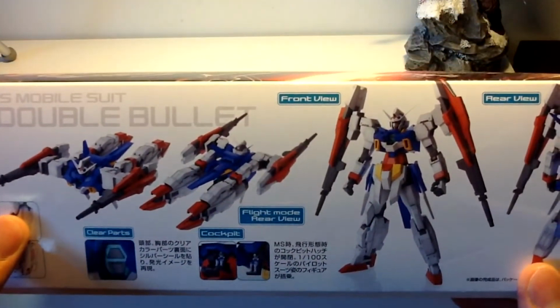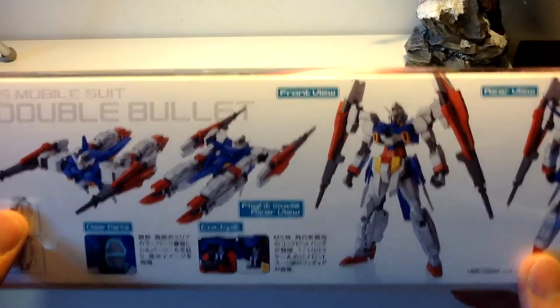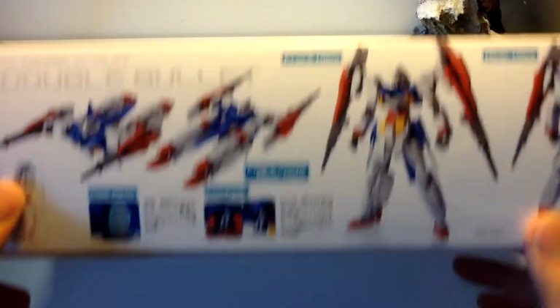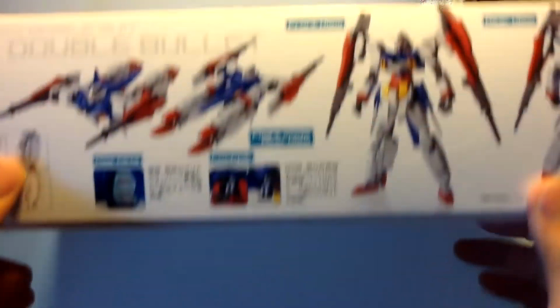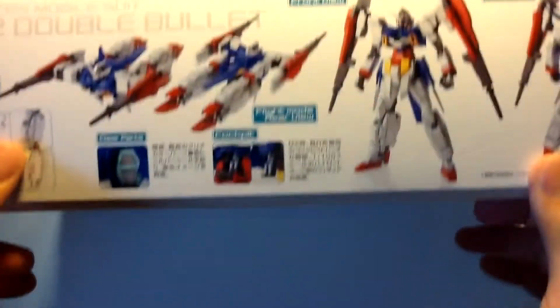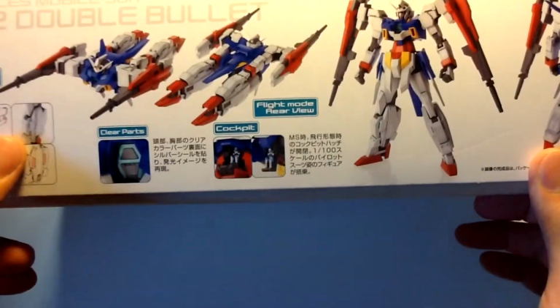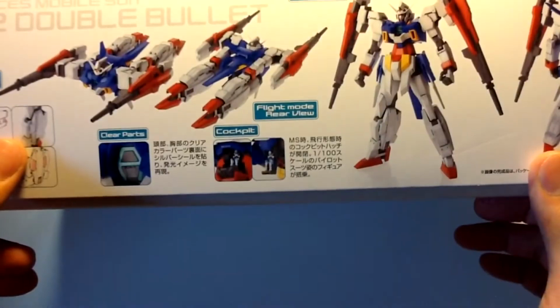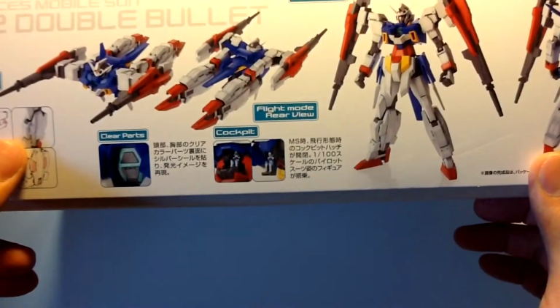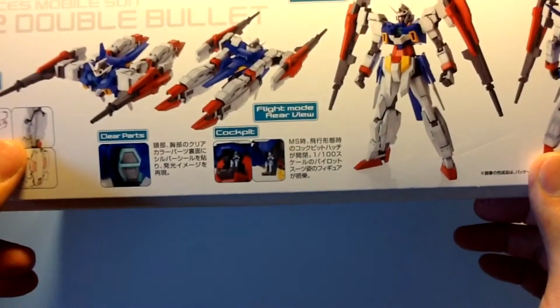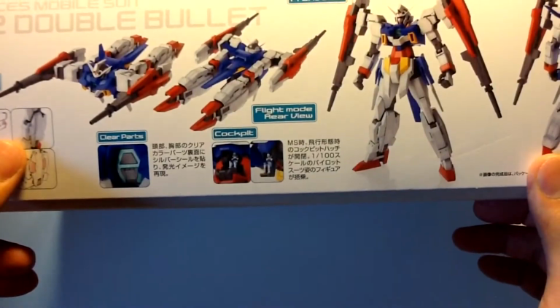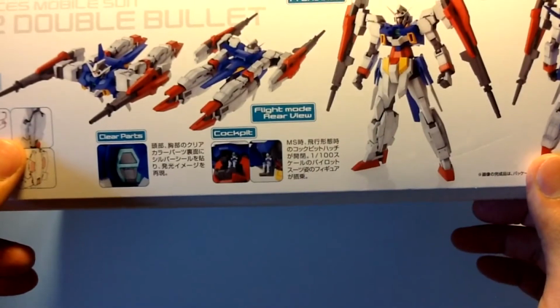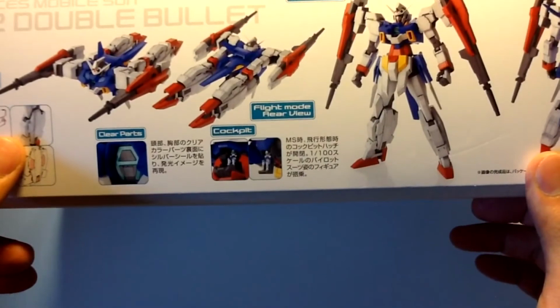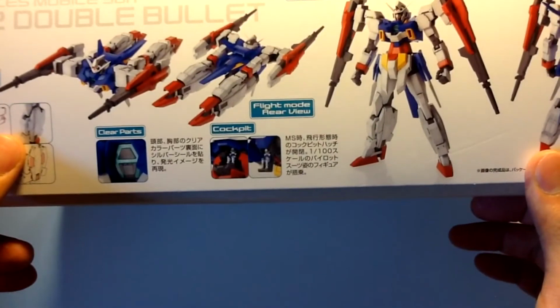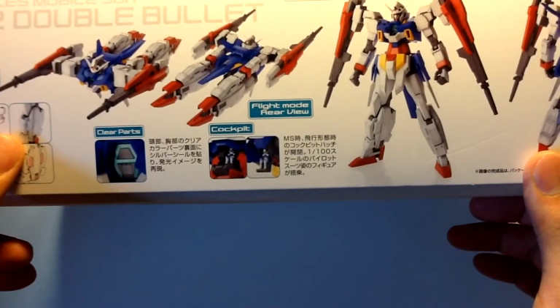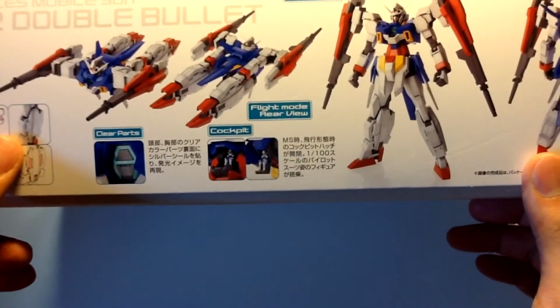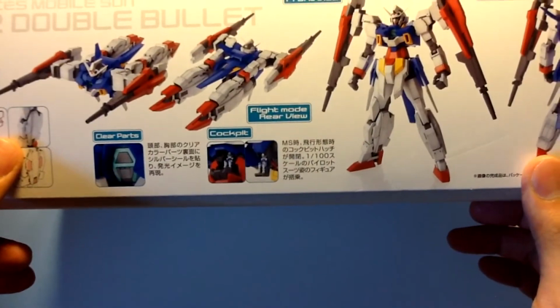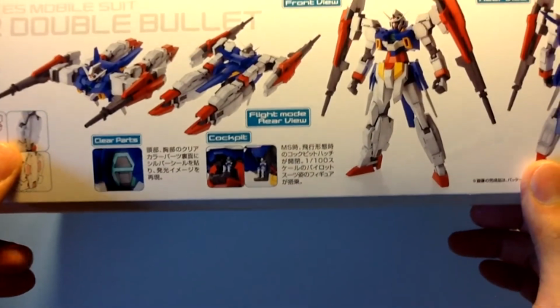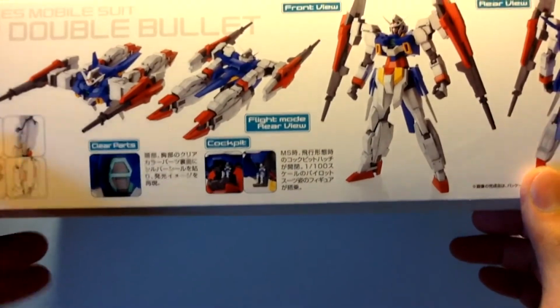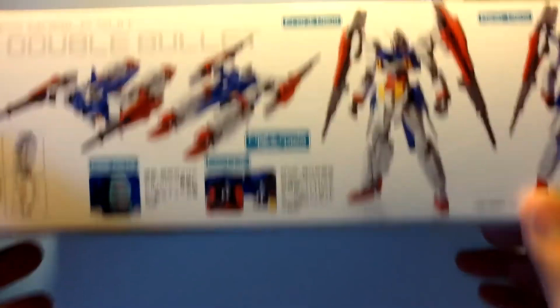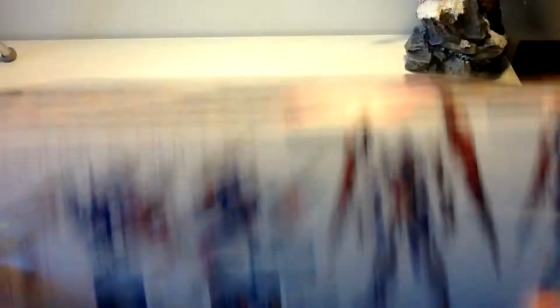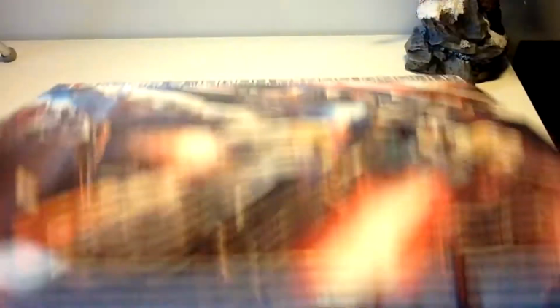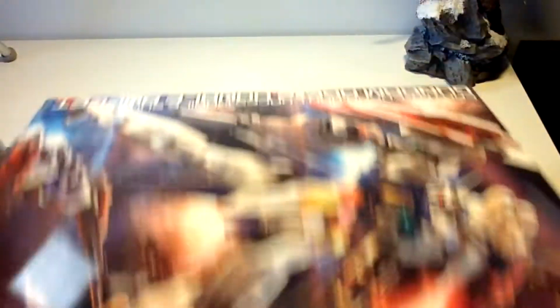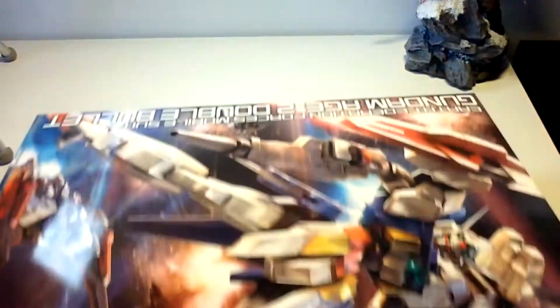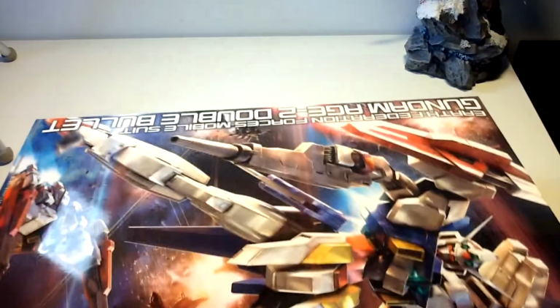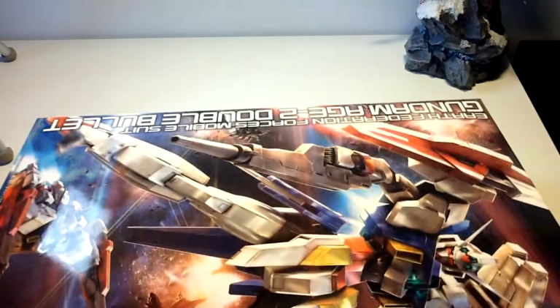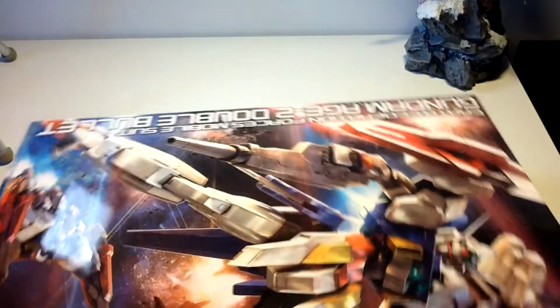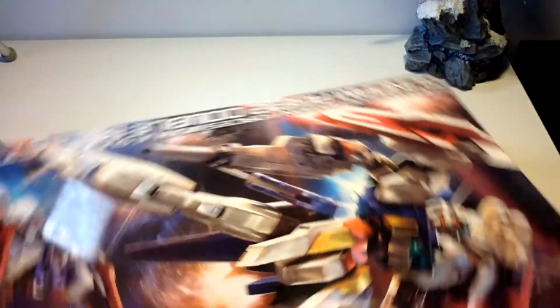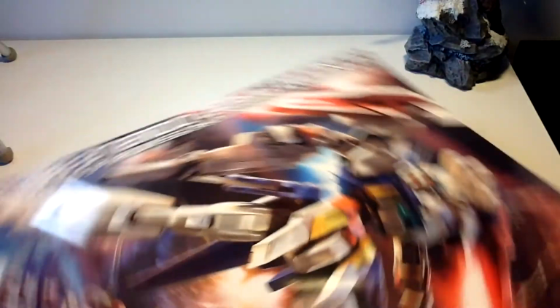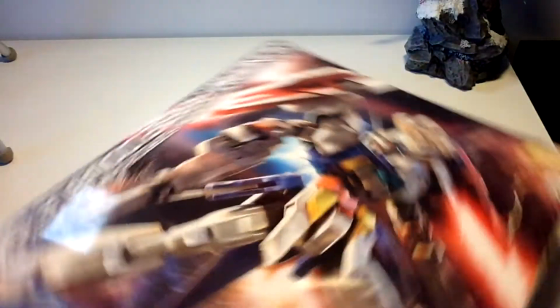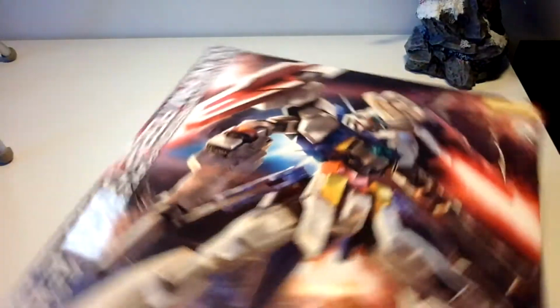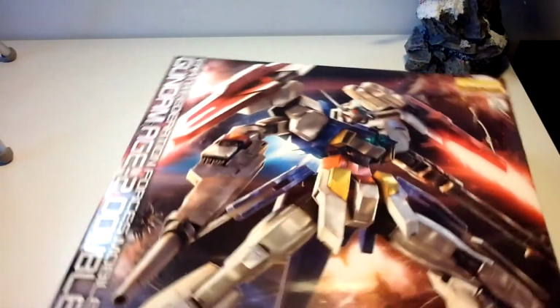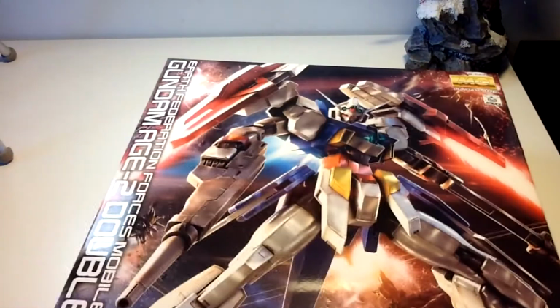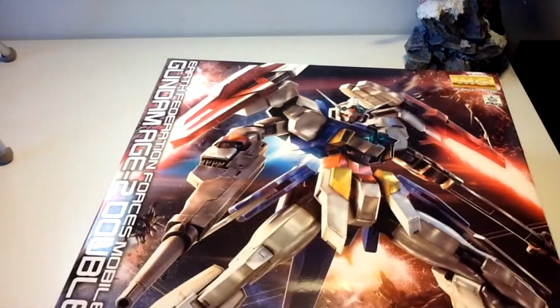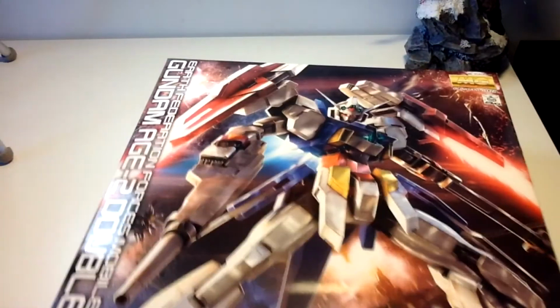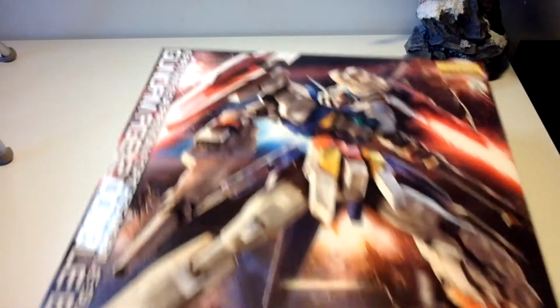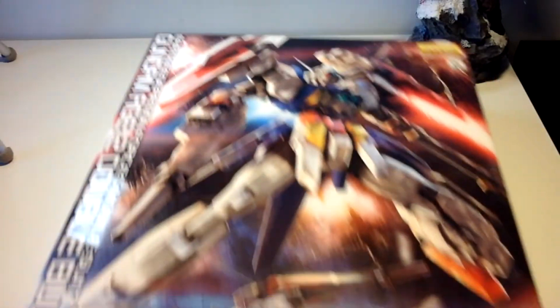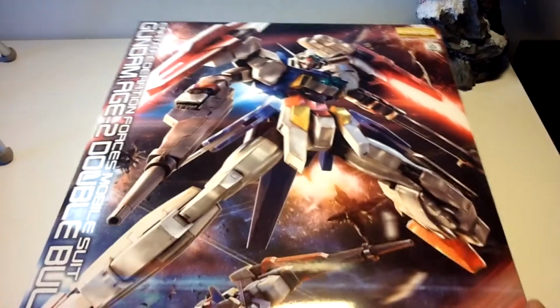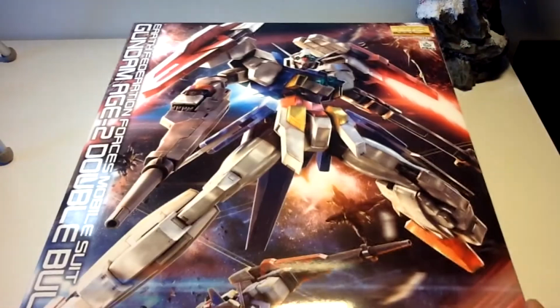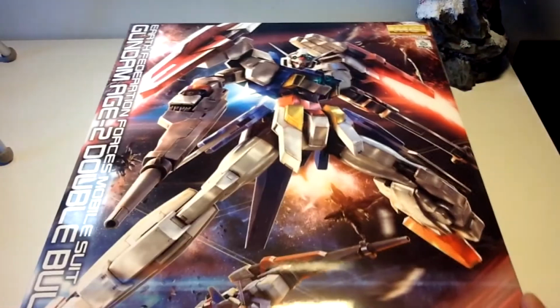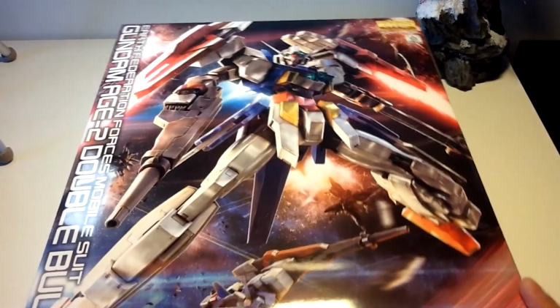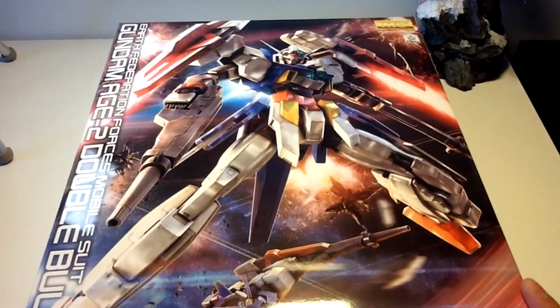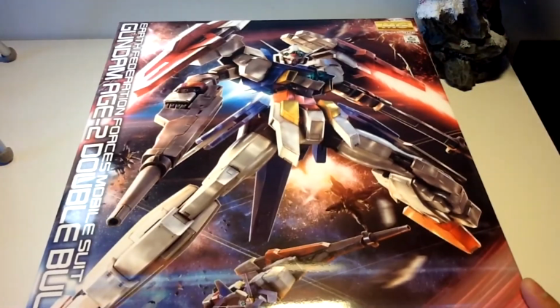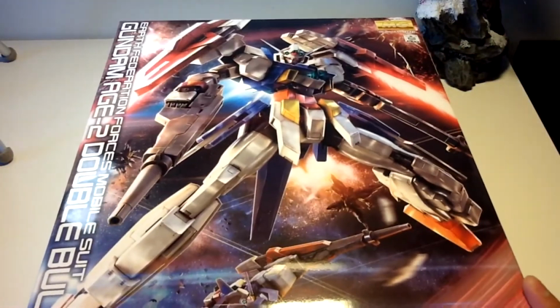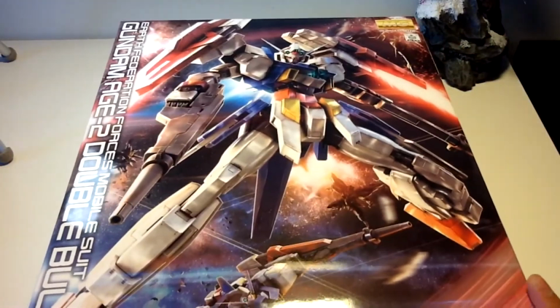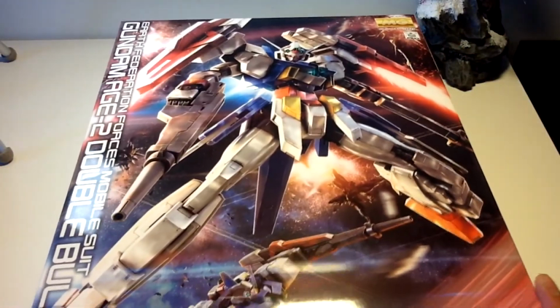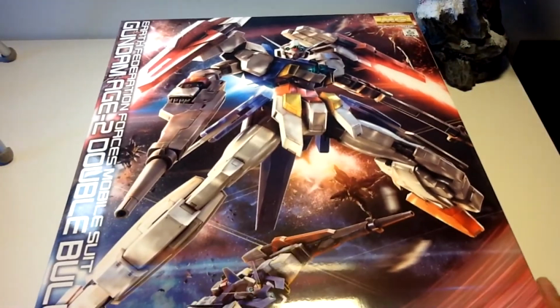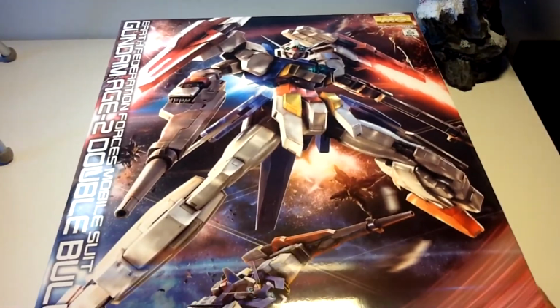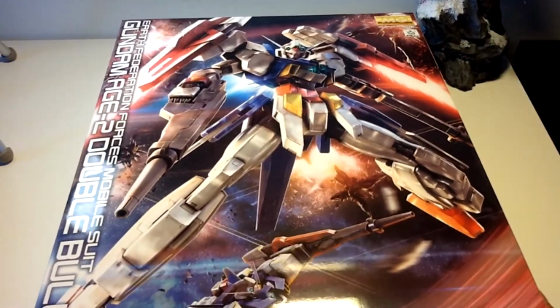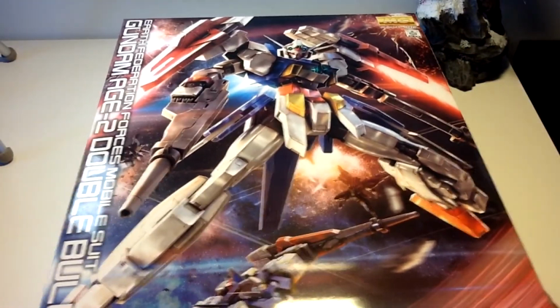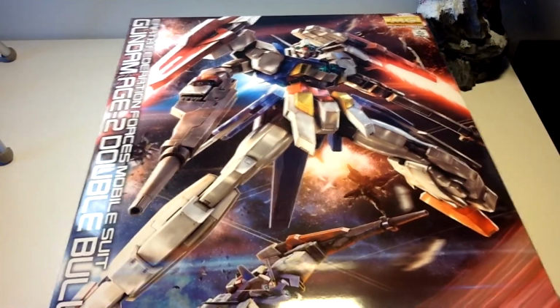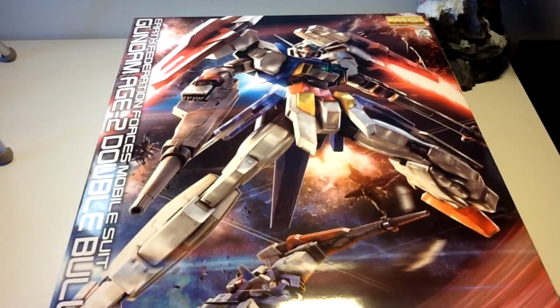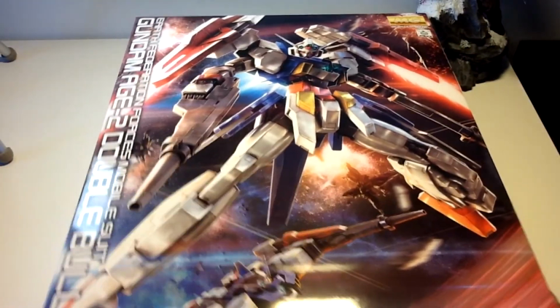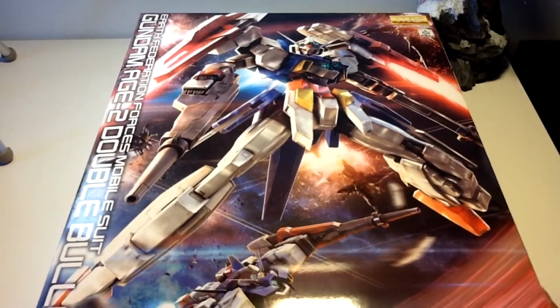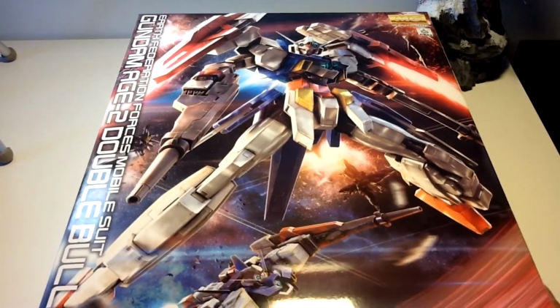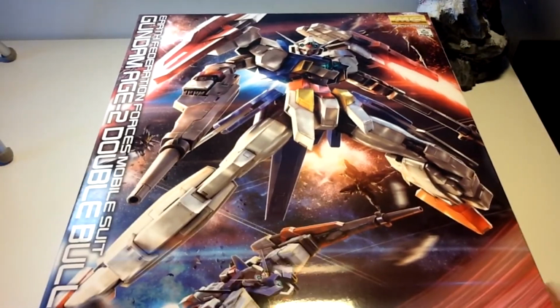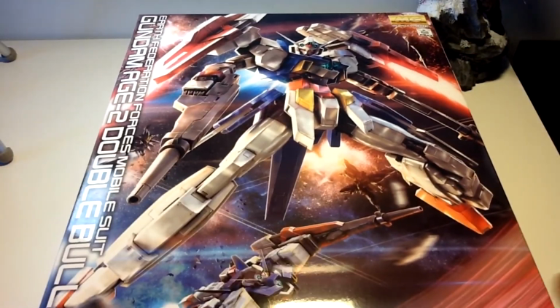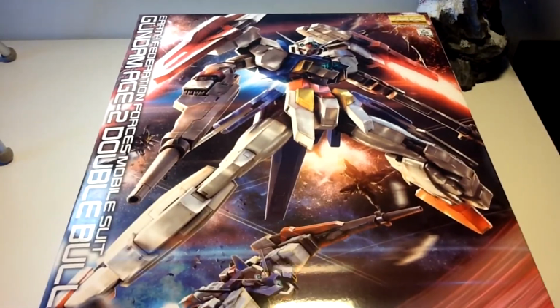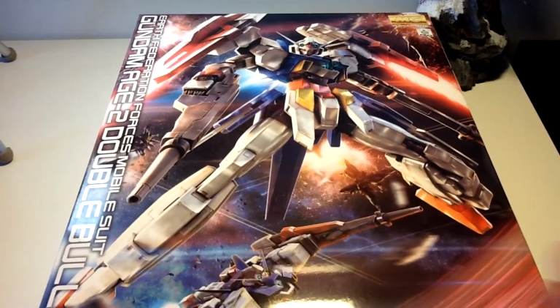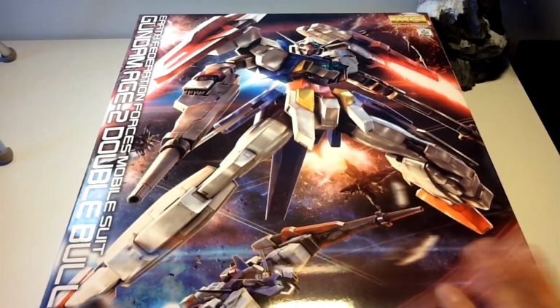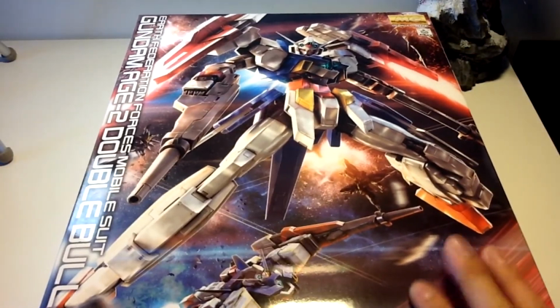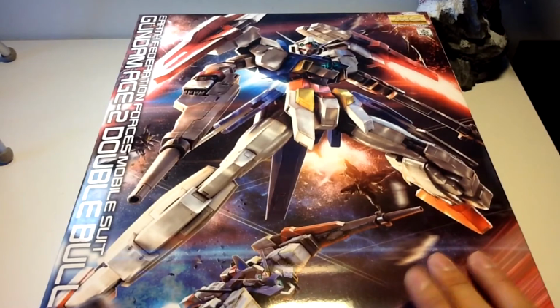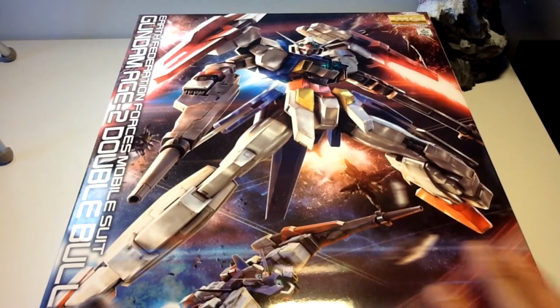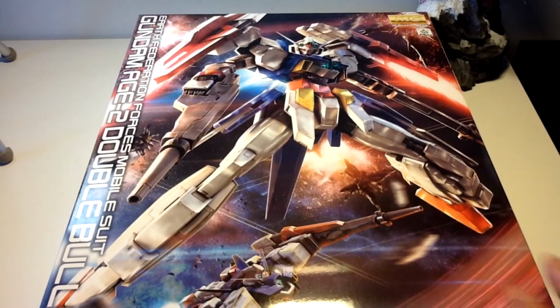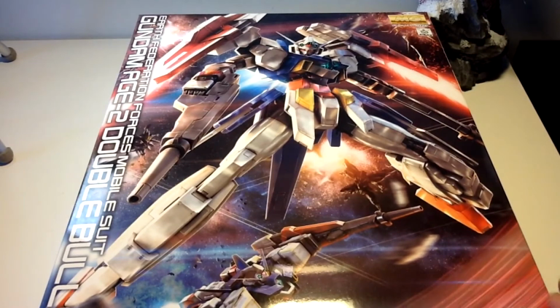Along with an opening, functioning cockpit, and the beautiful front box cover.